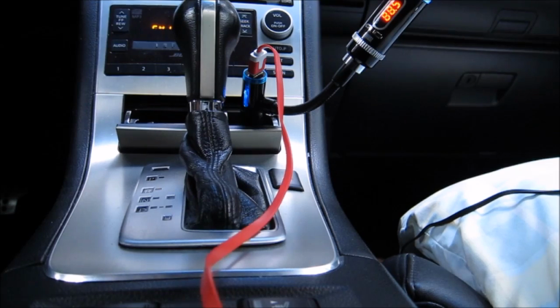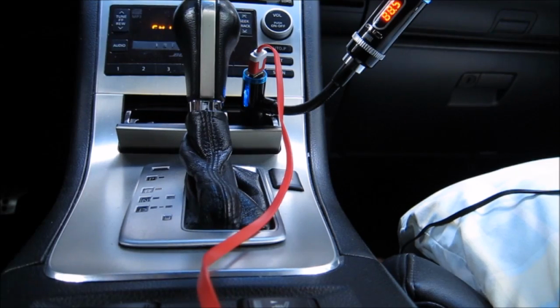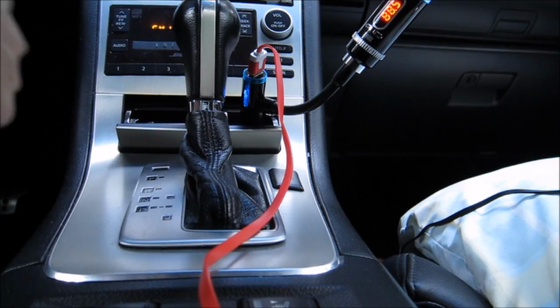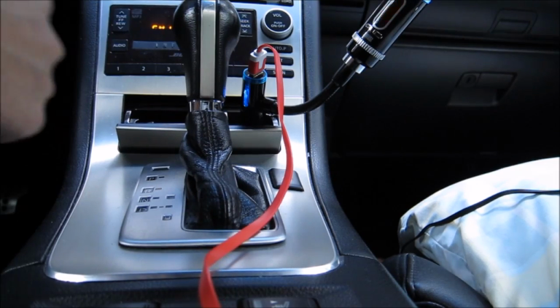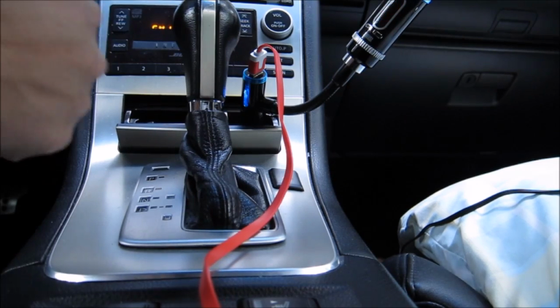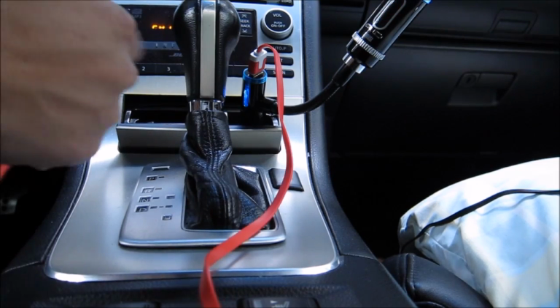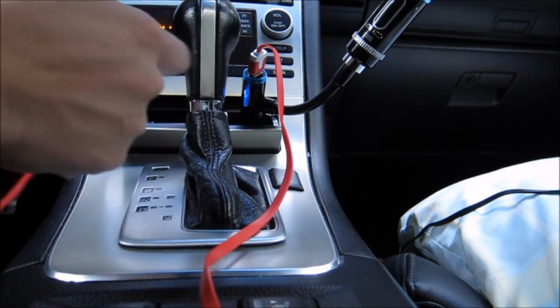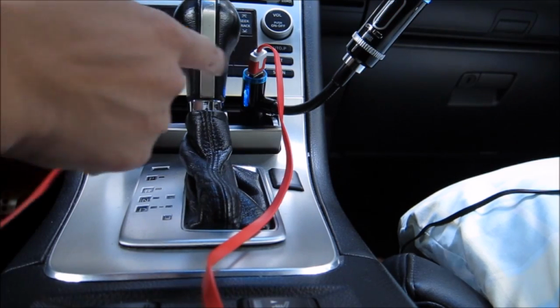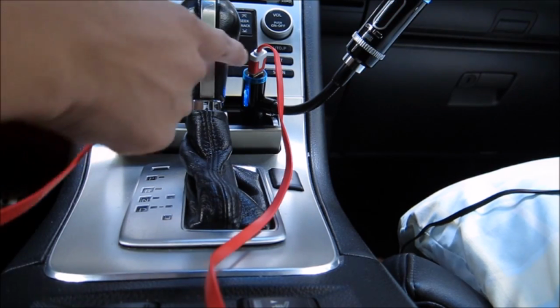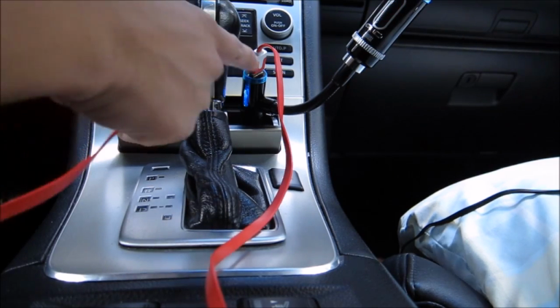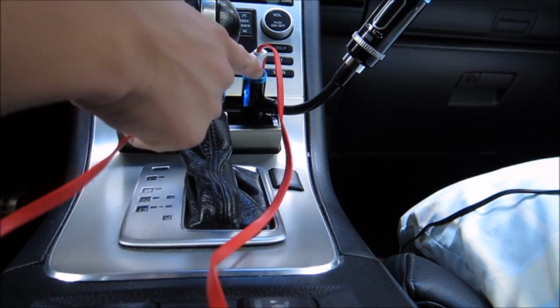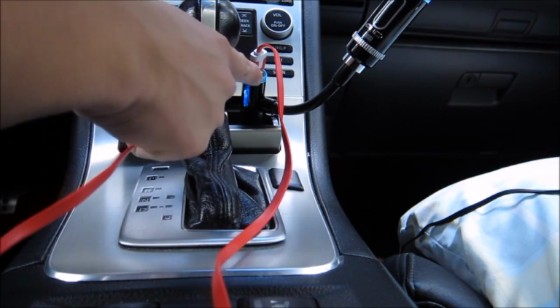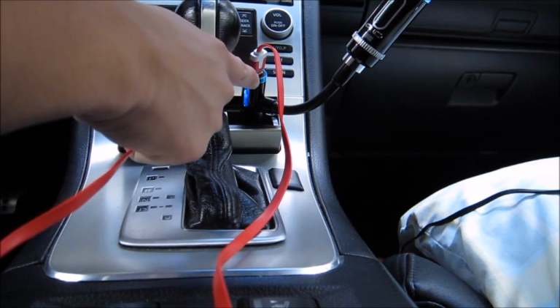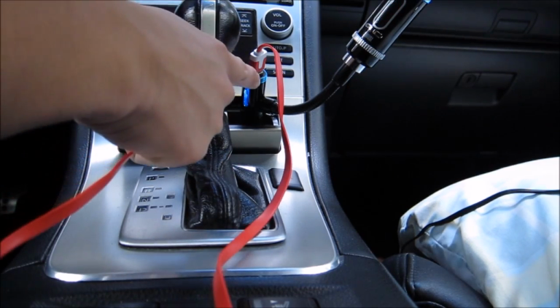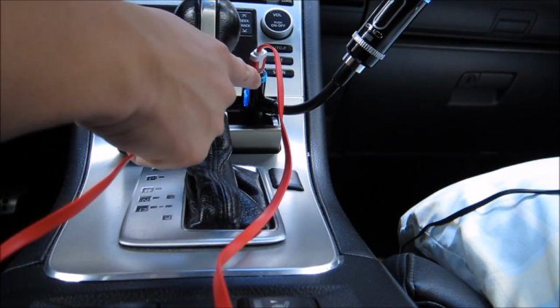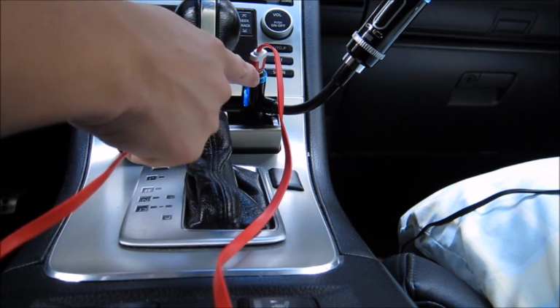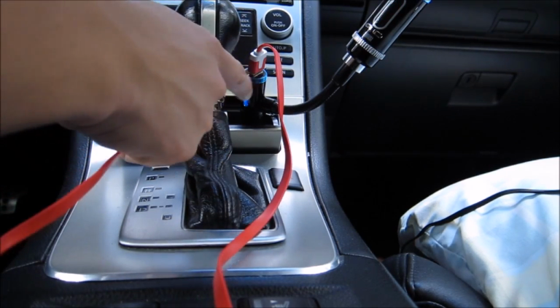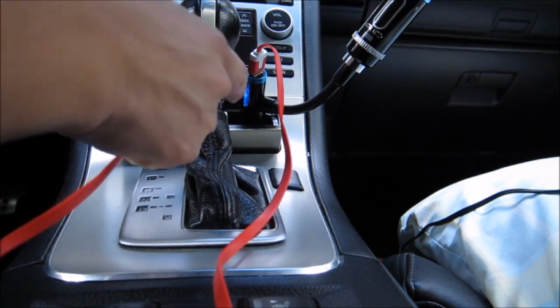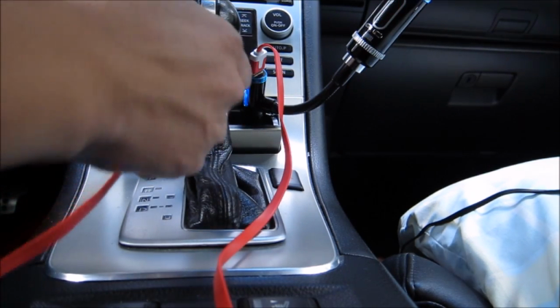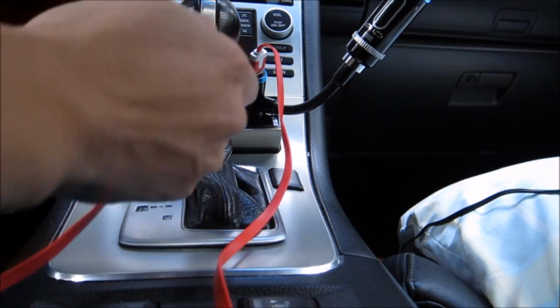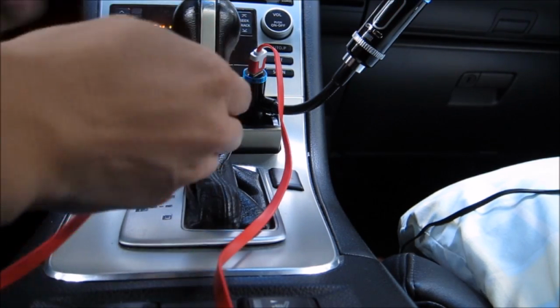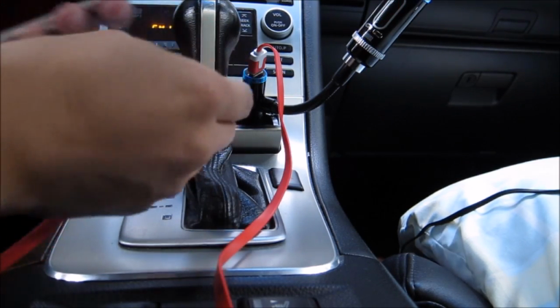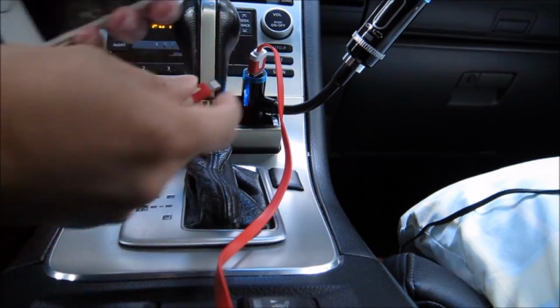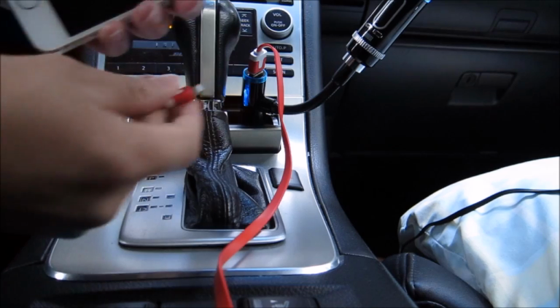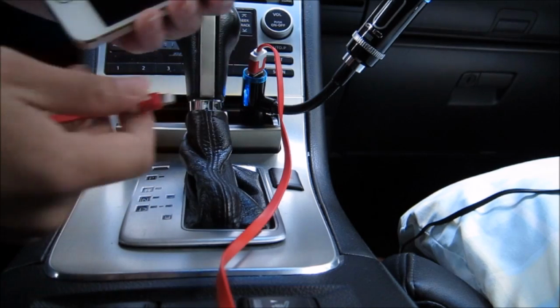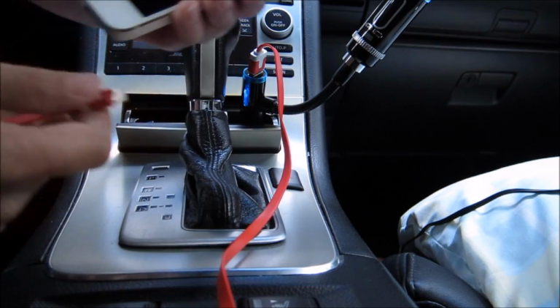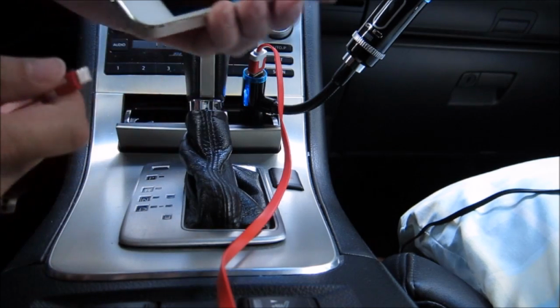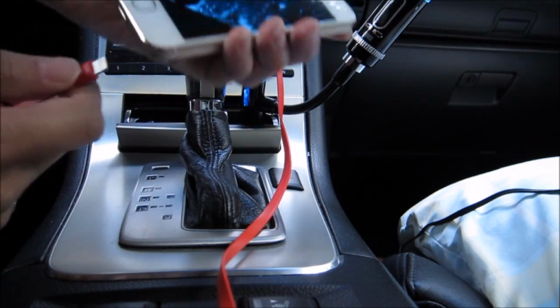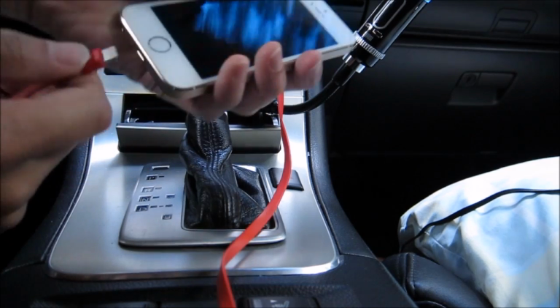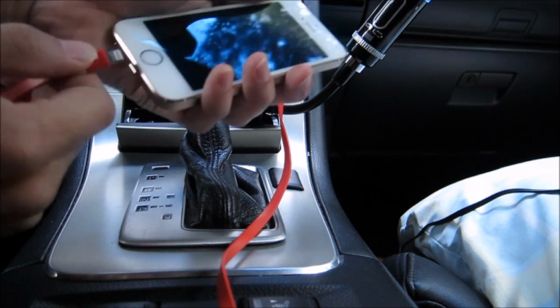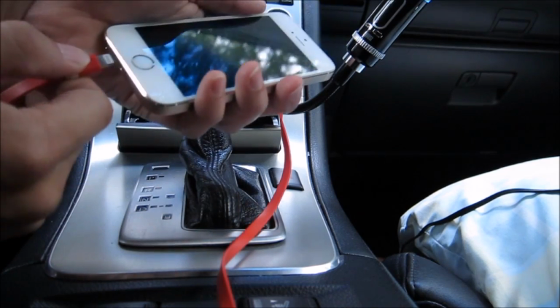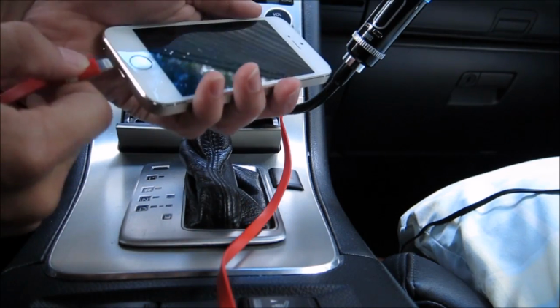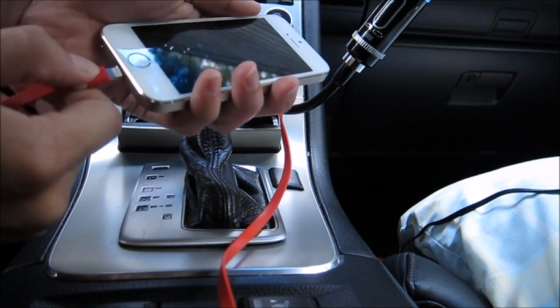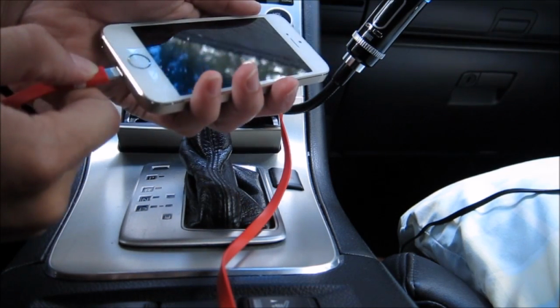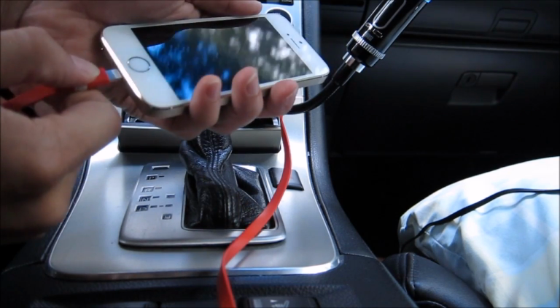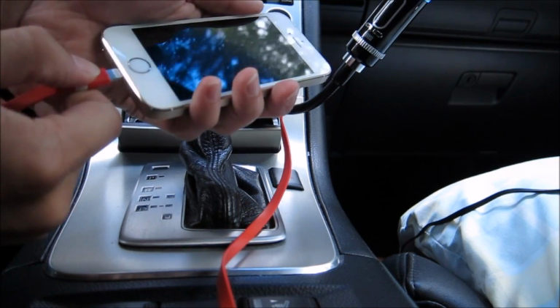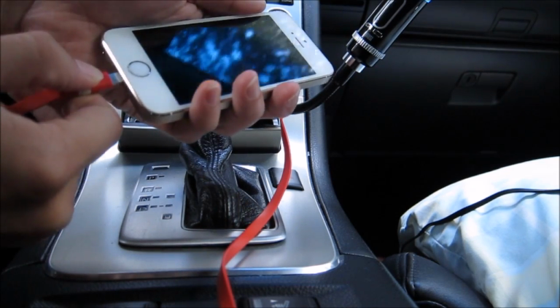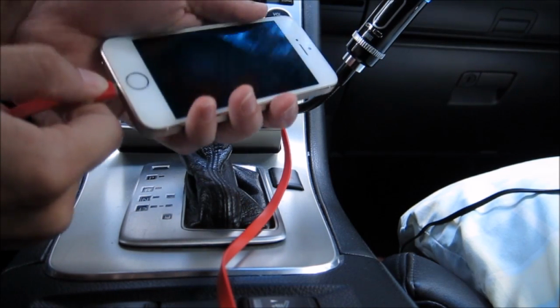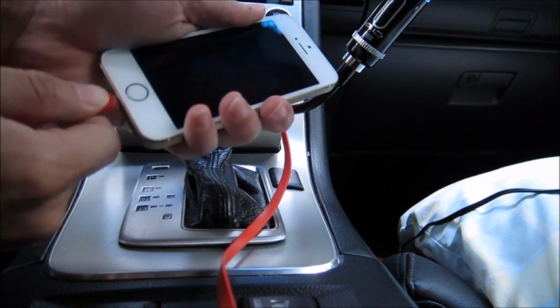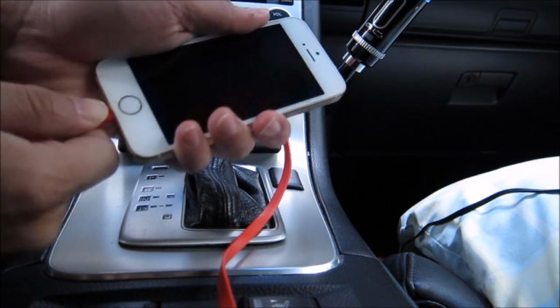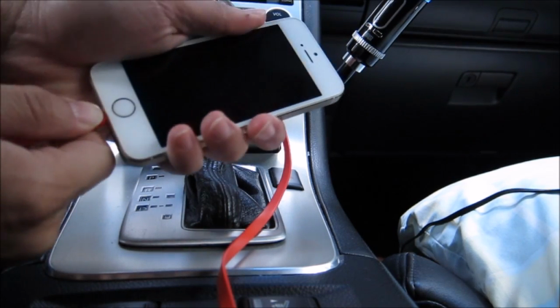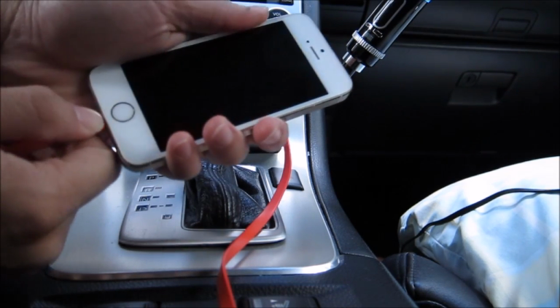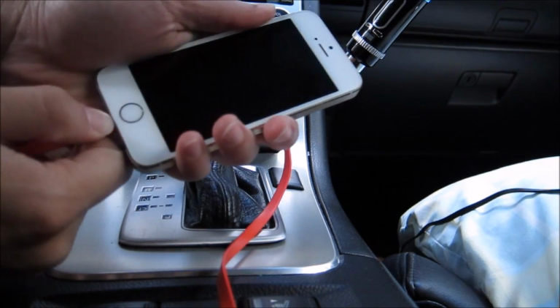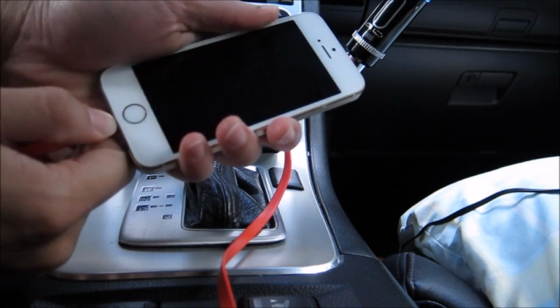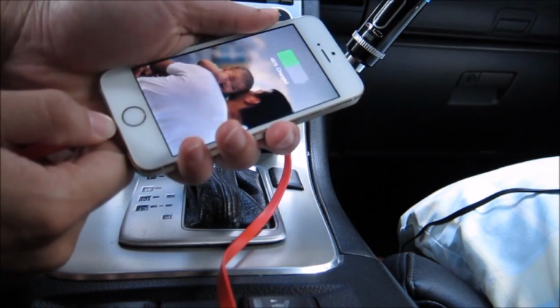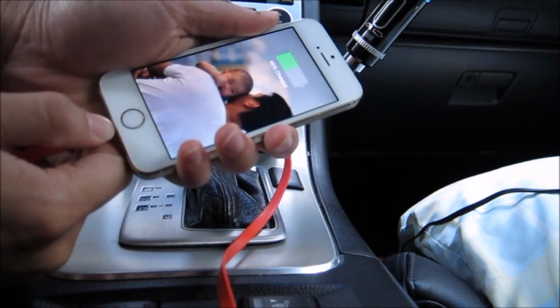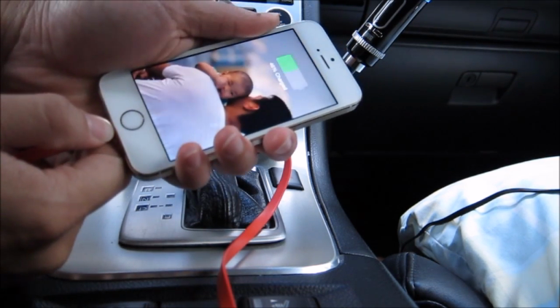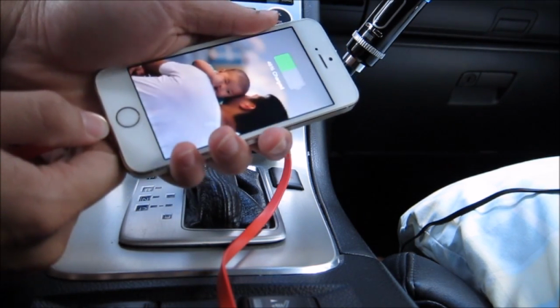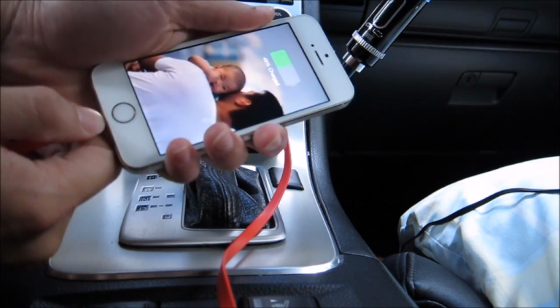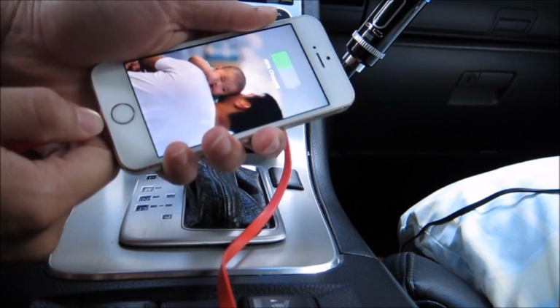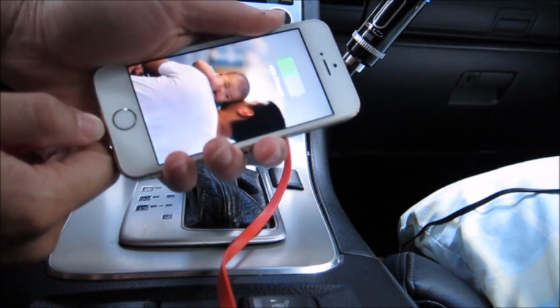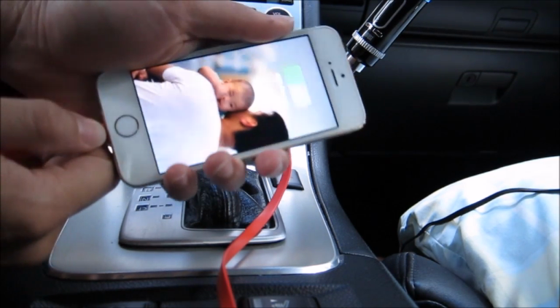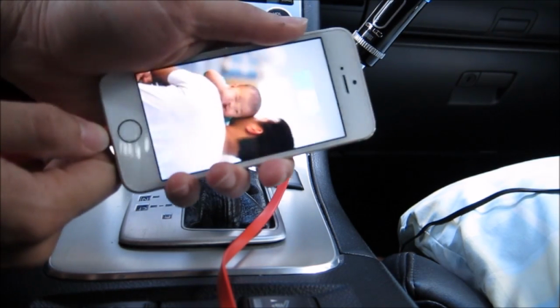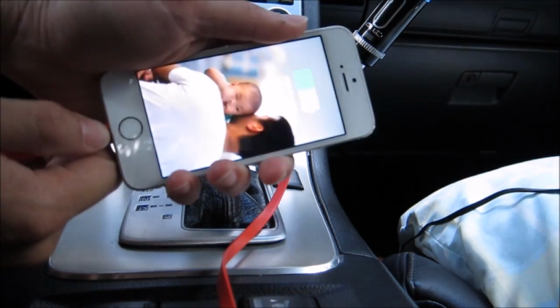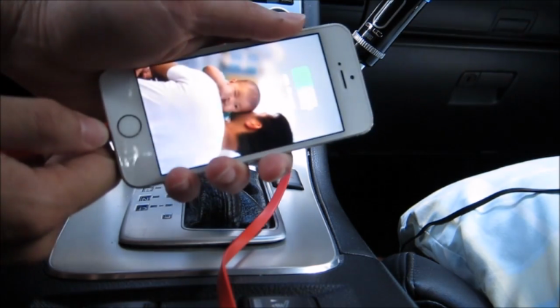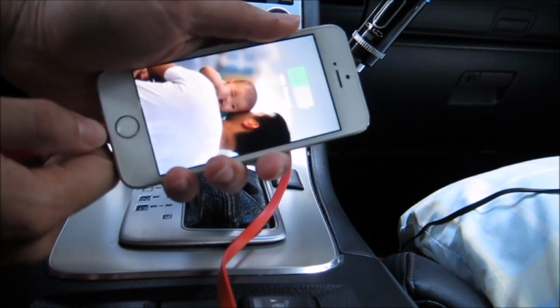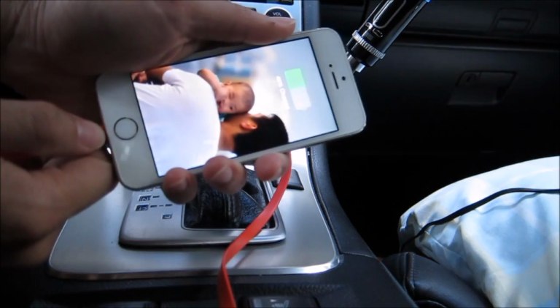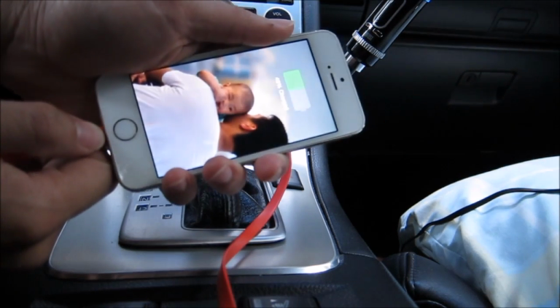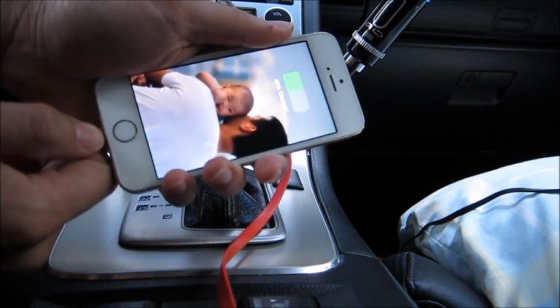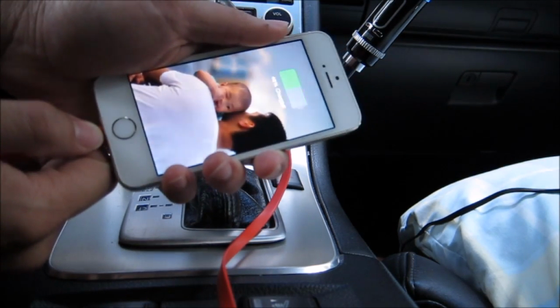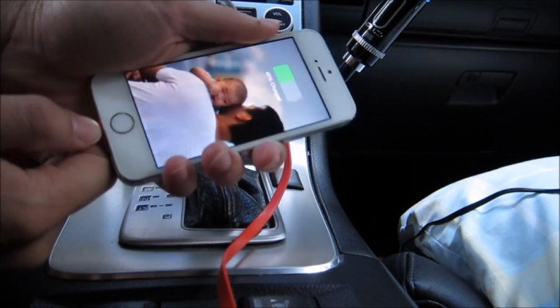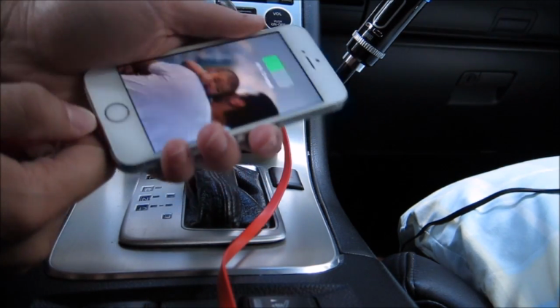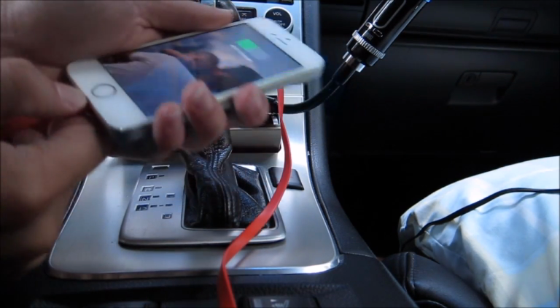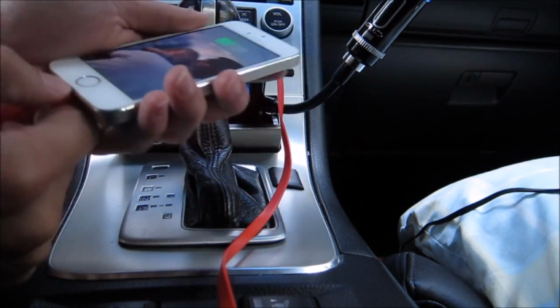I currently have the USB cable plugged in here — I can also charge my phone with this device. As you can see, my phone is now charging.